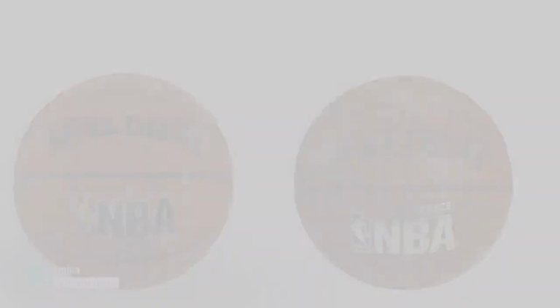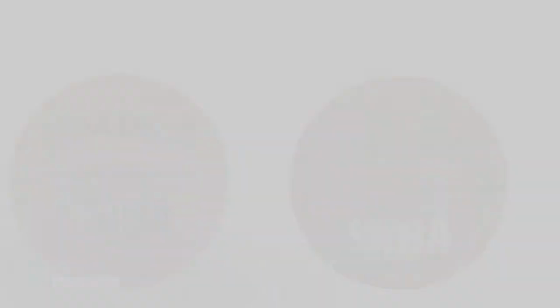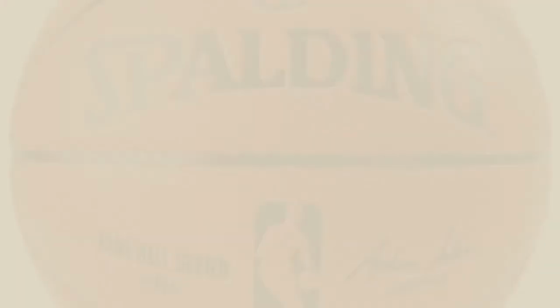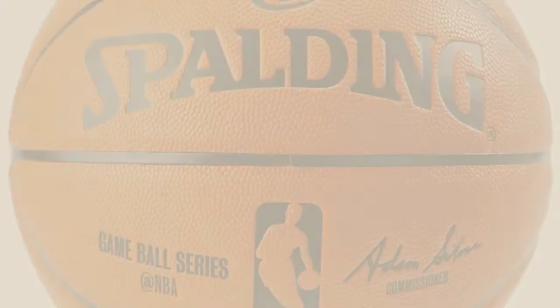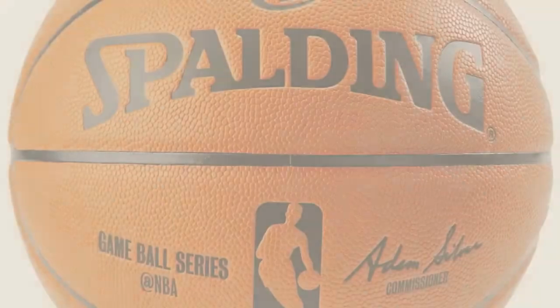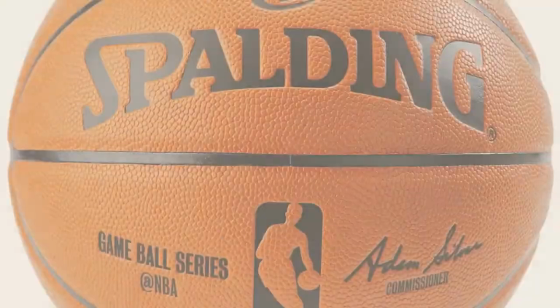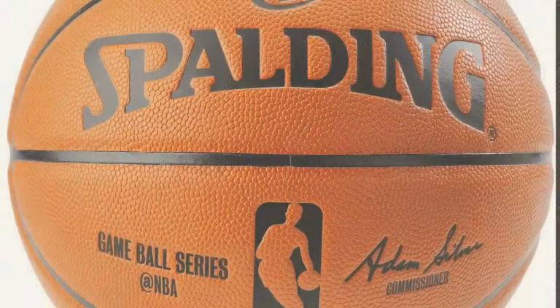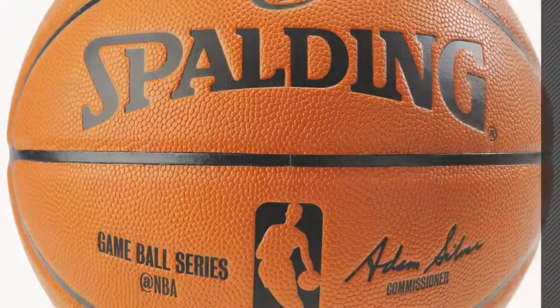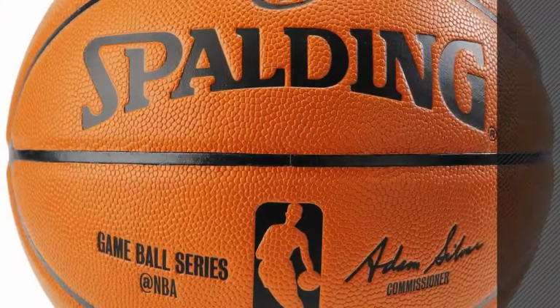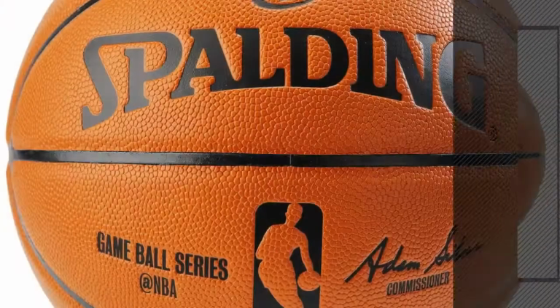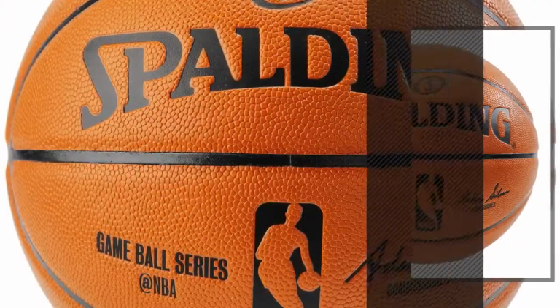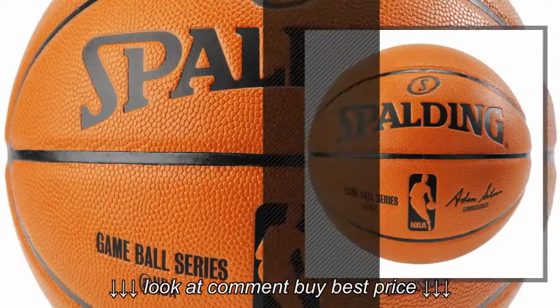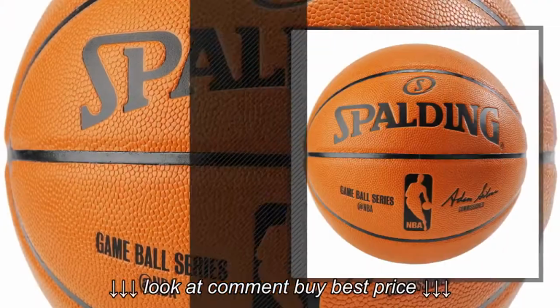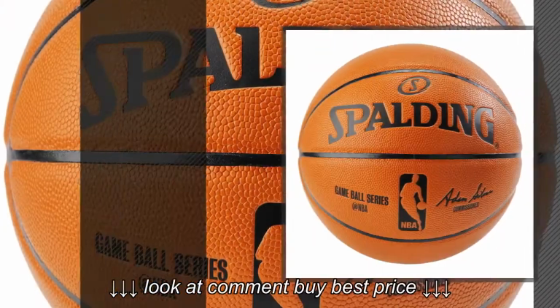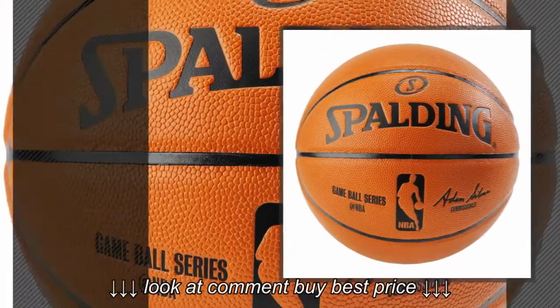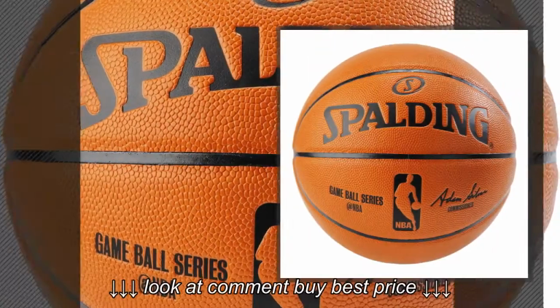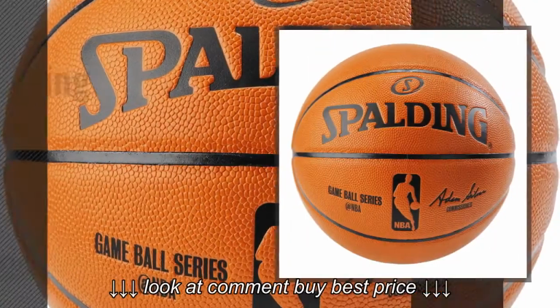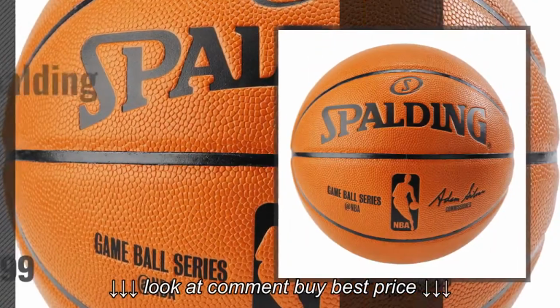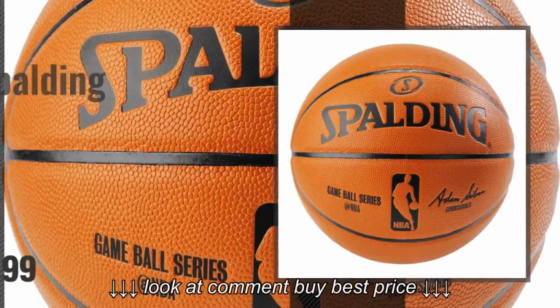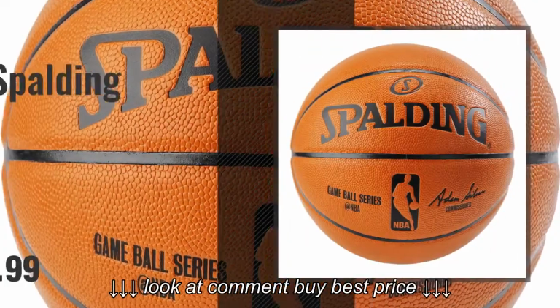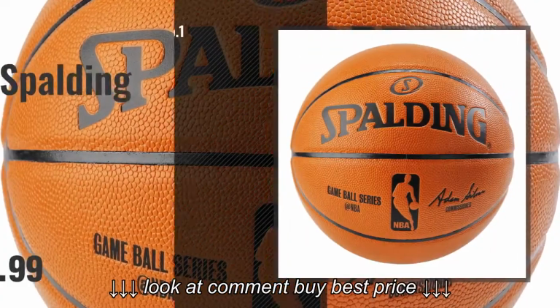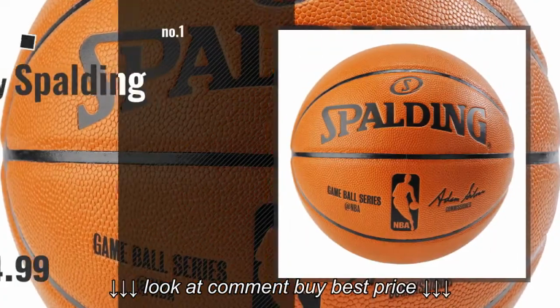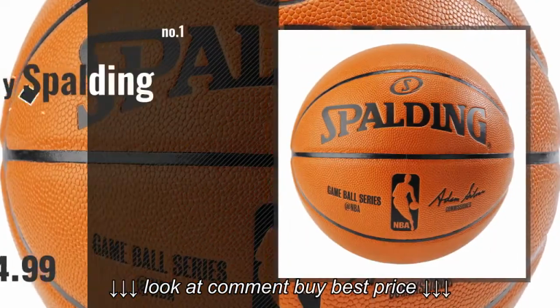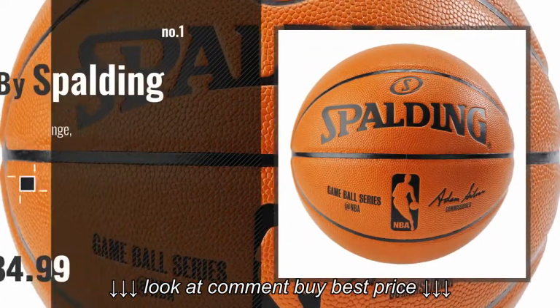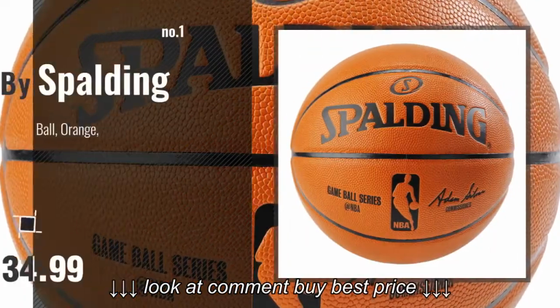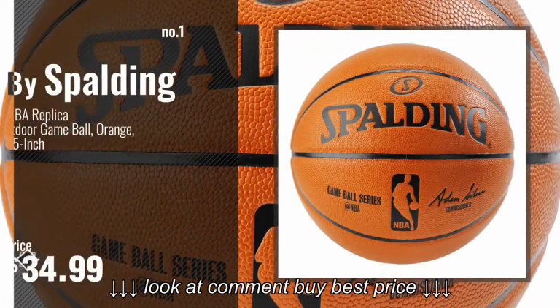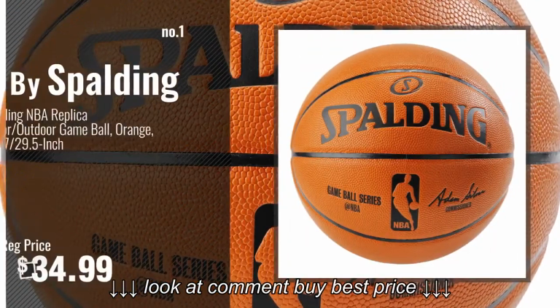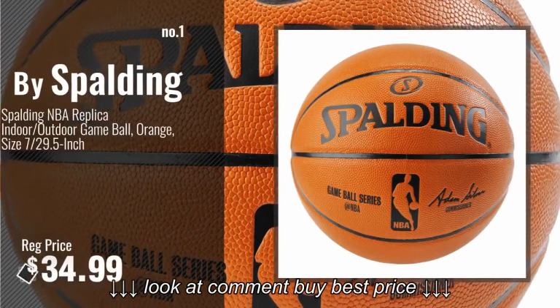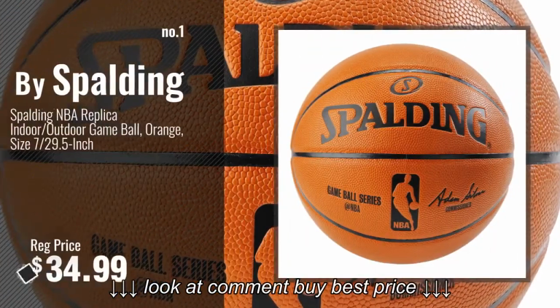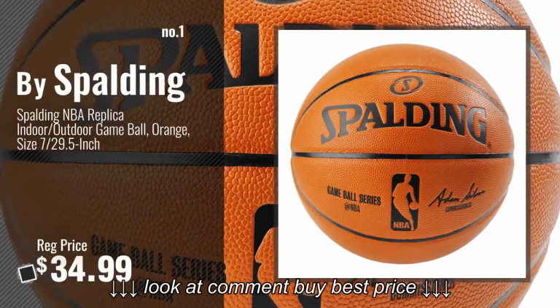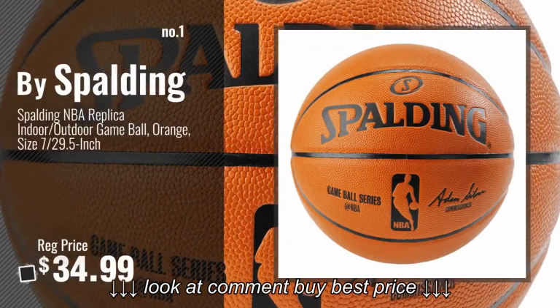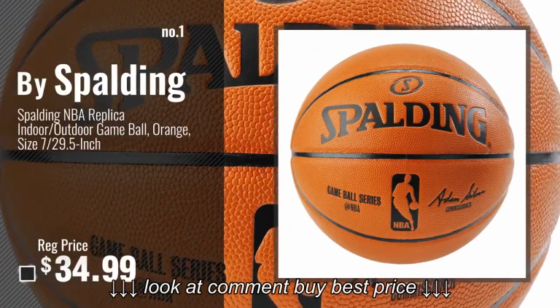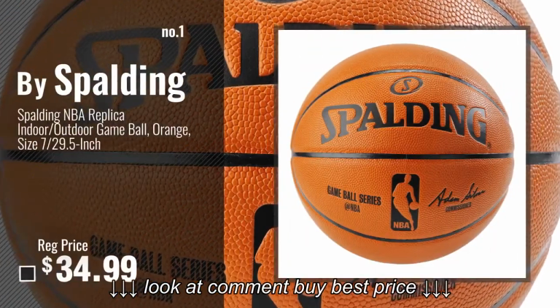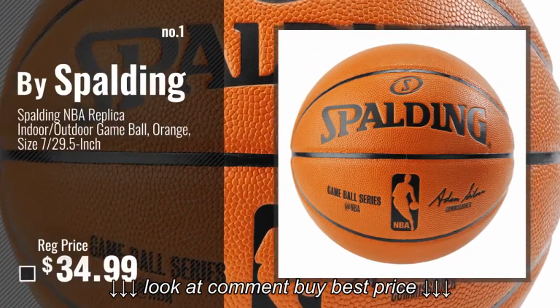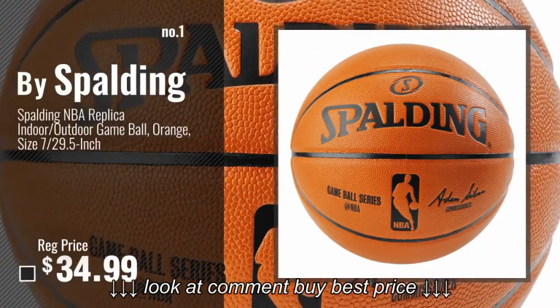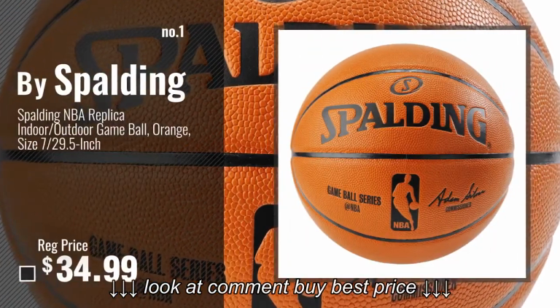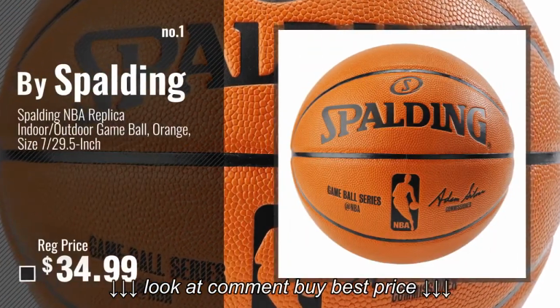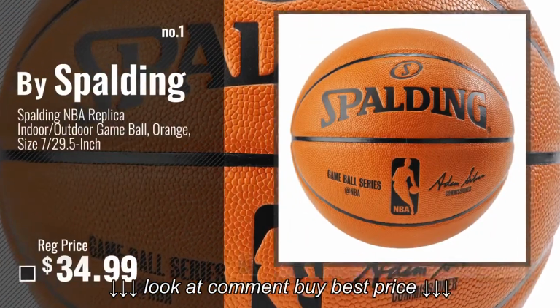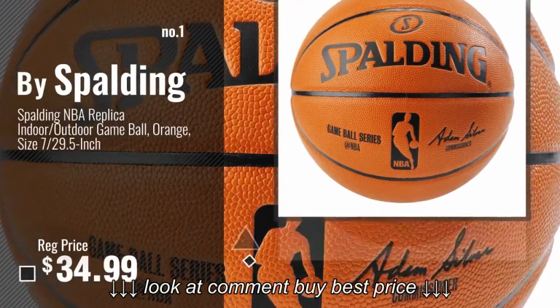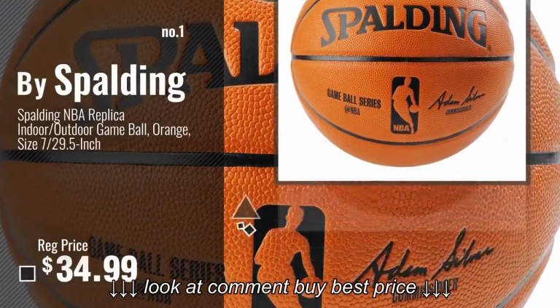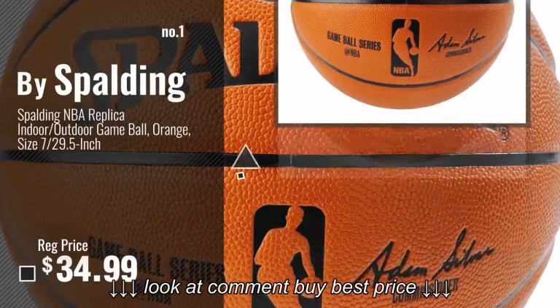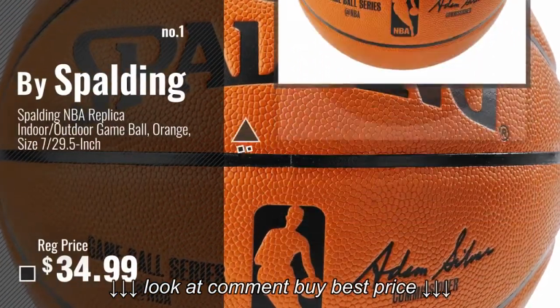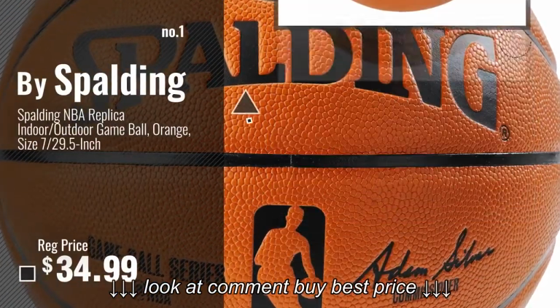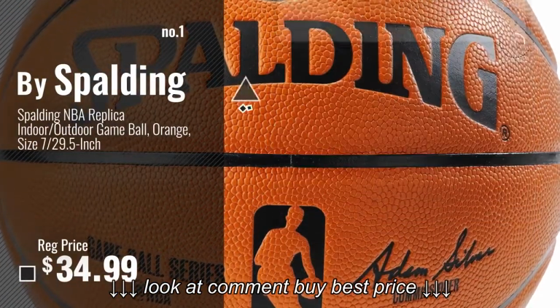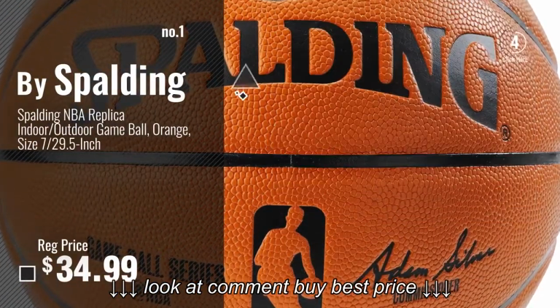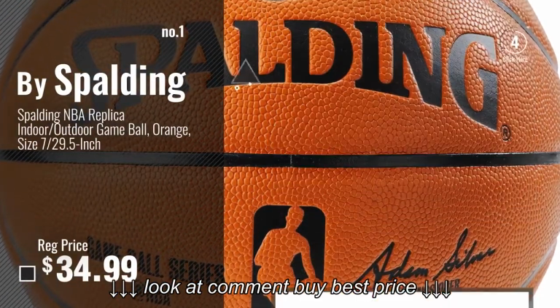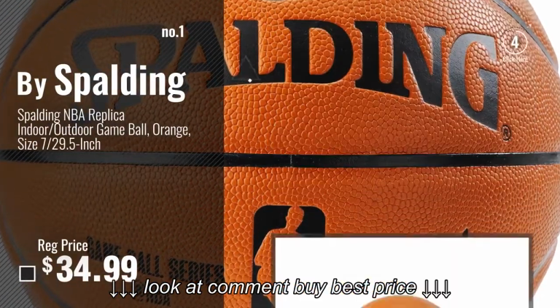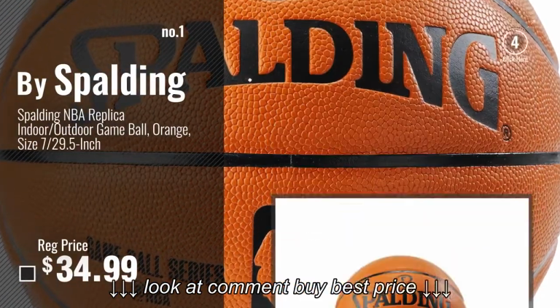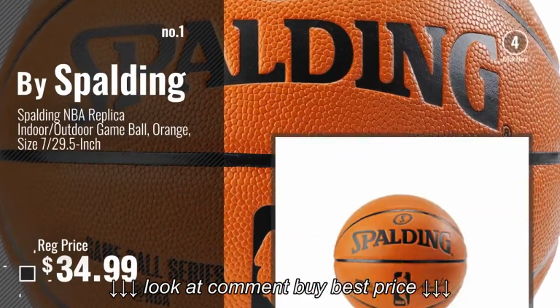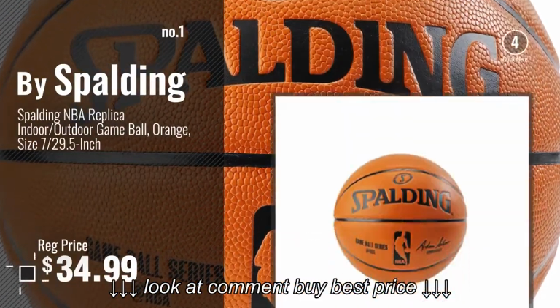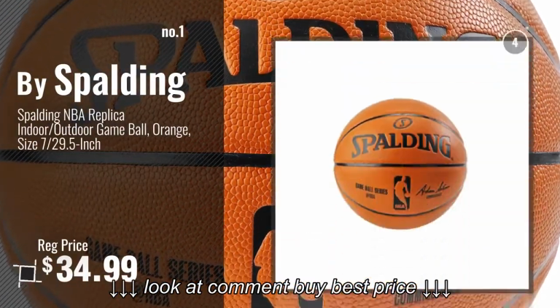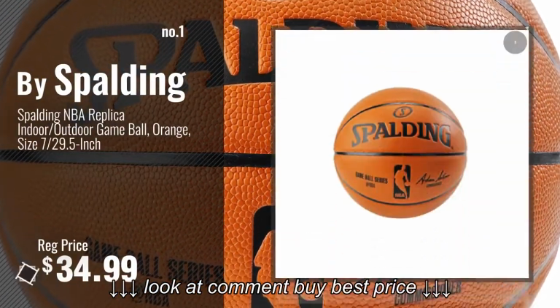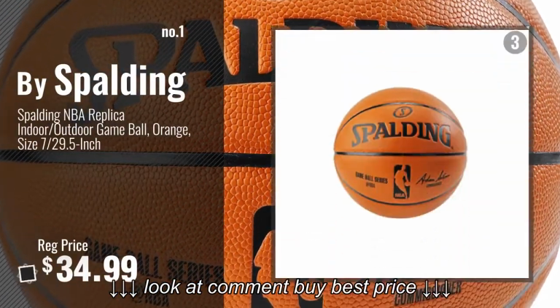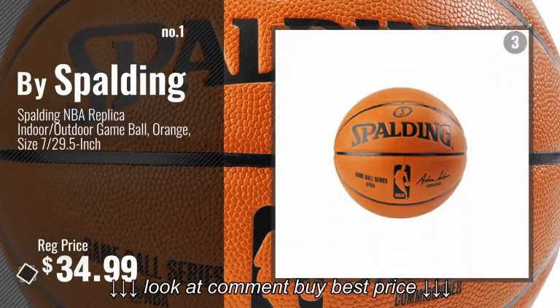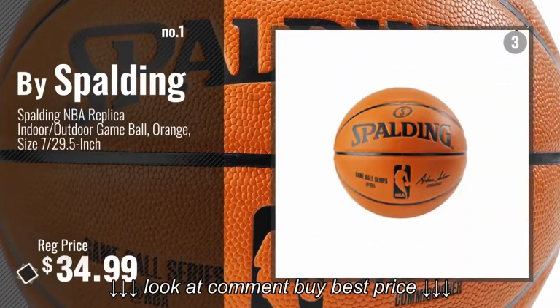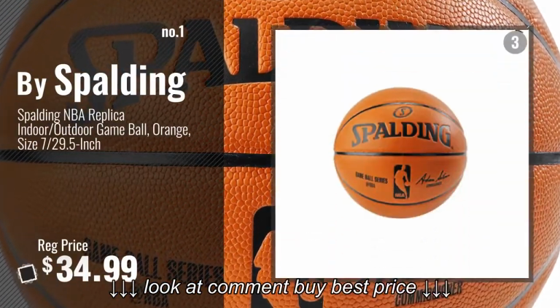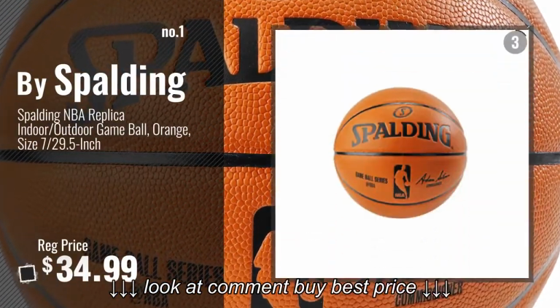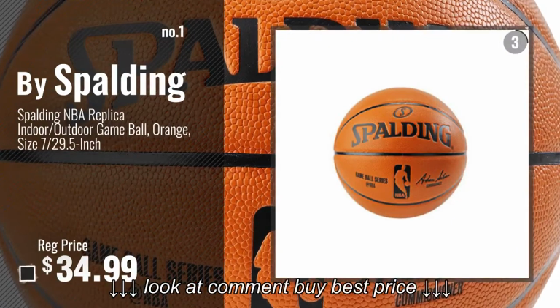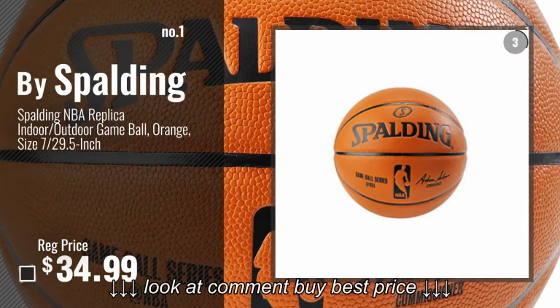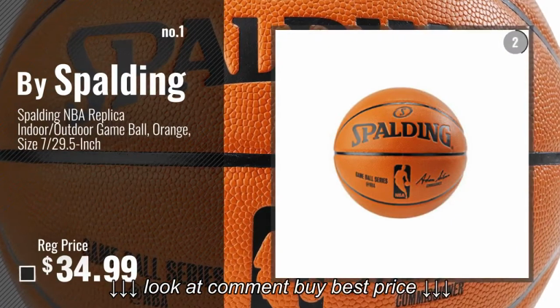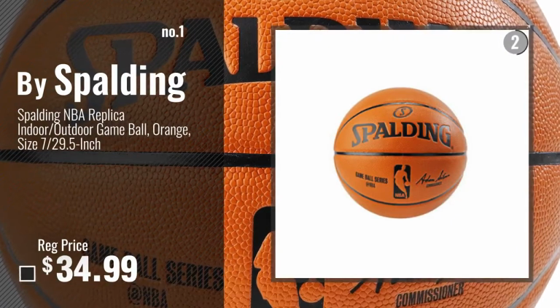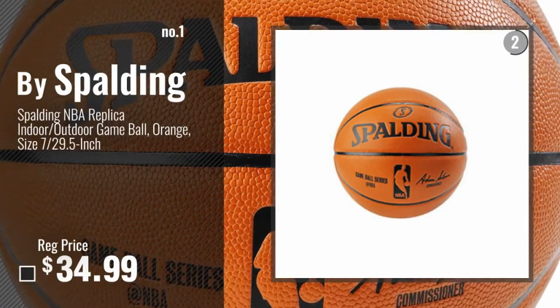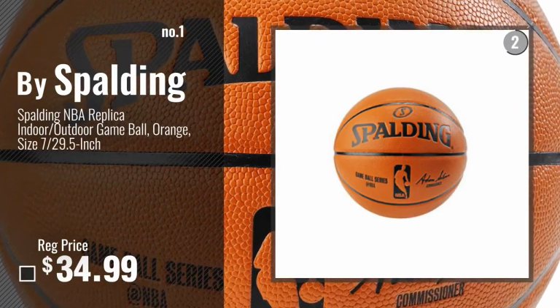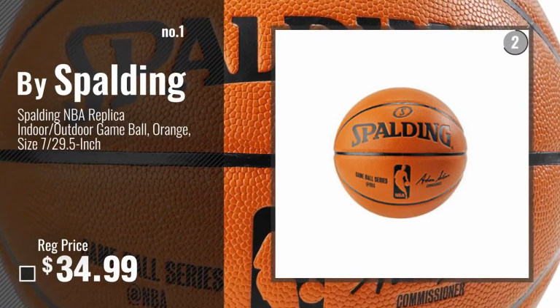Number 1, most popular, by Spalding. Watch this video, choose your favorite.